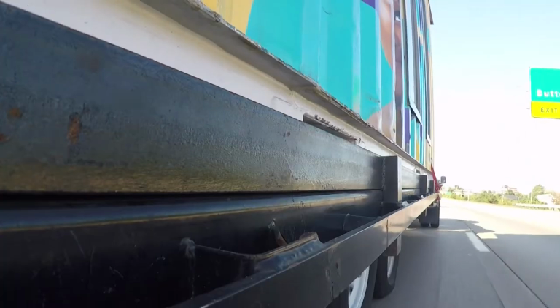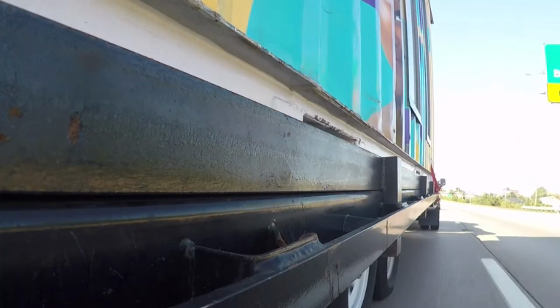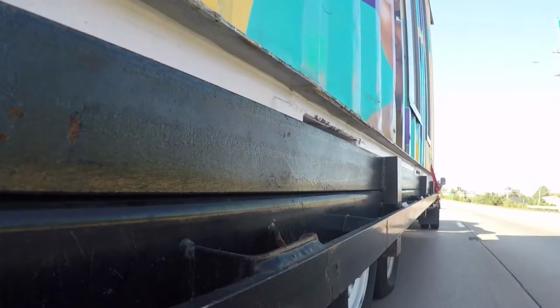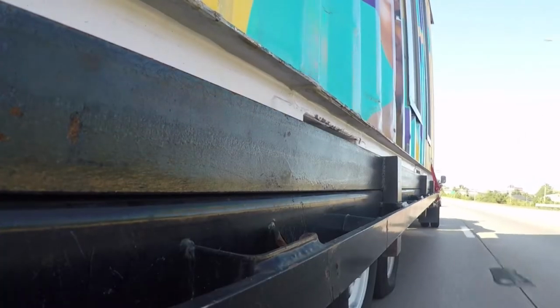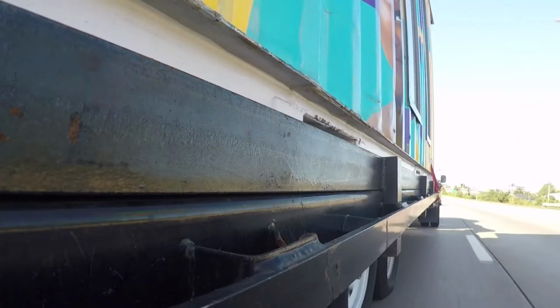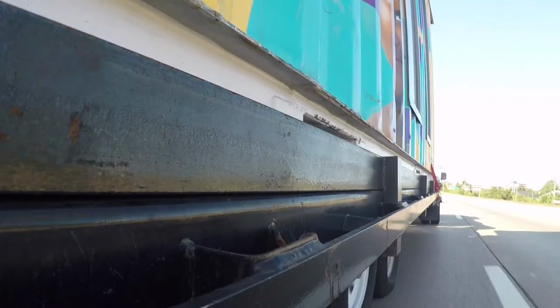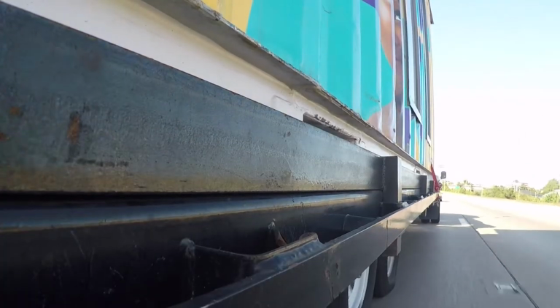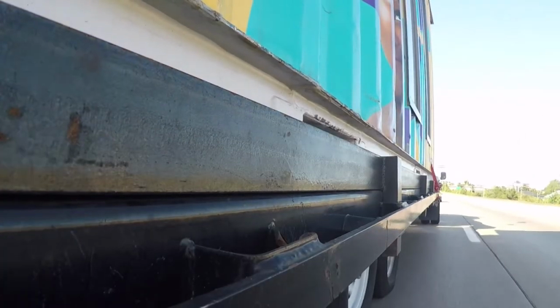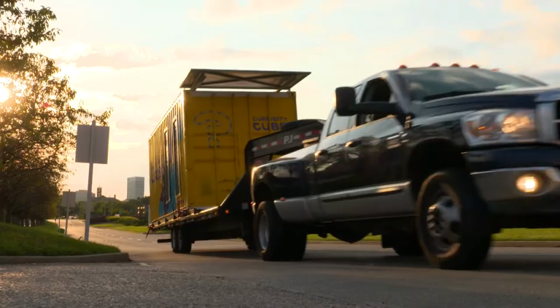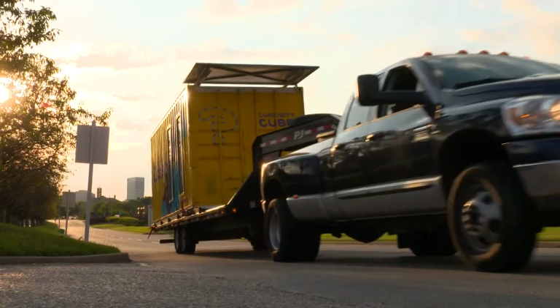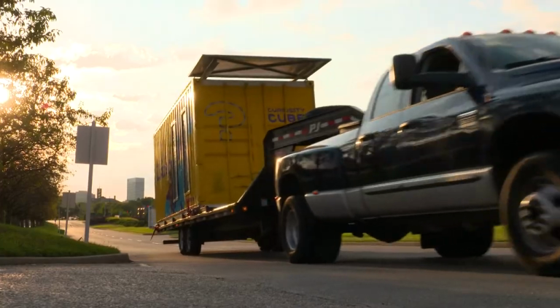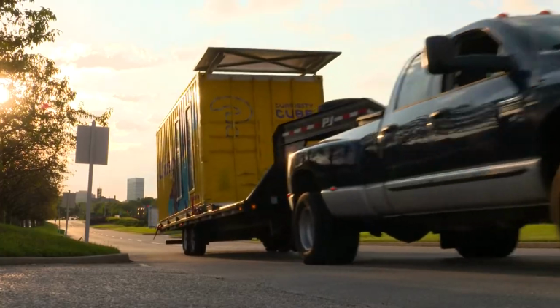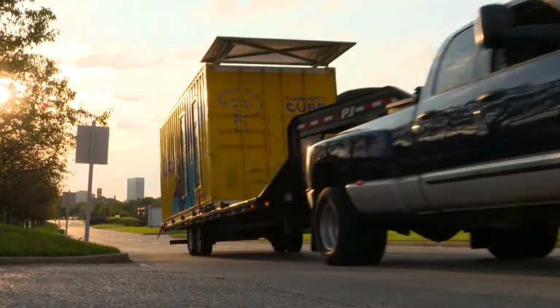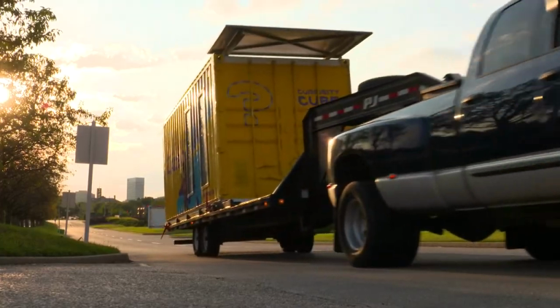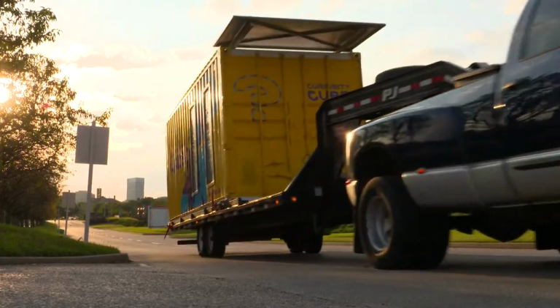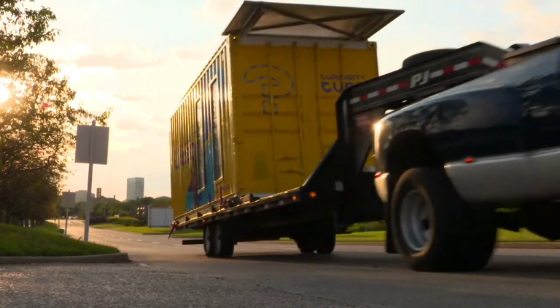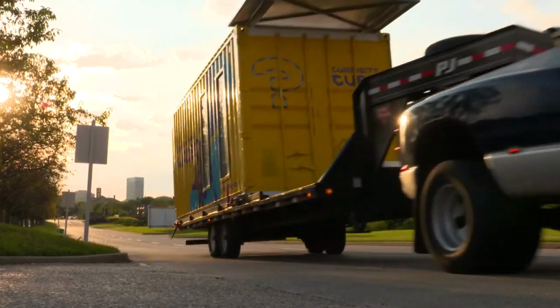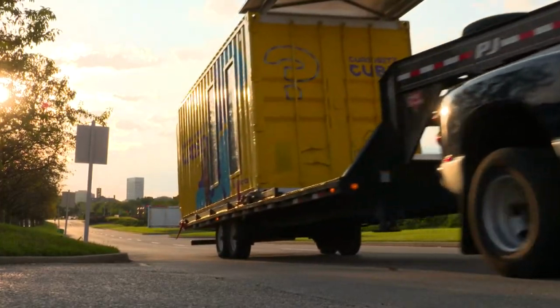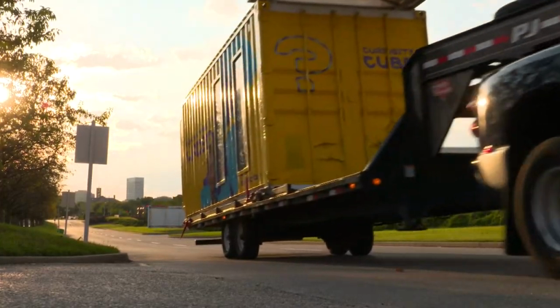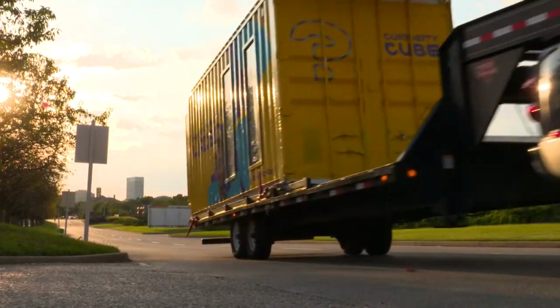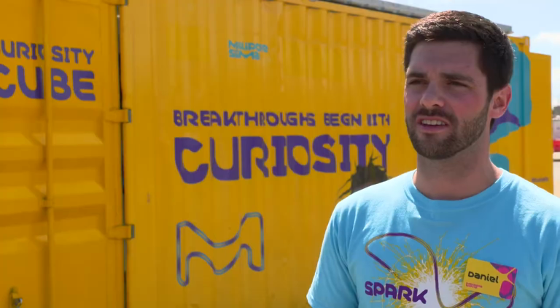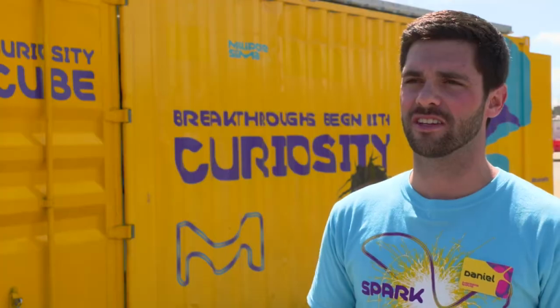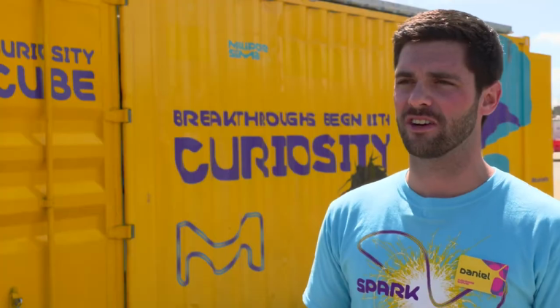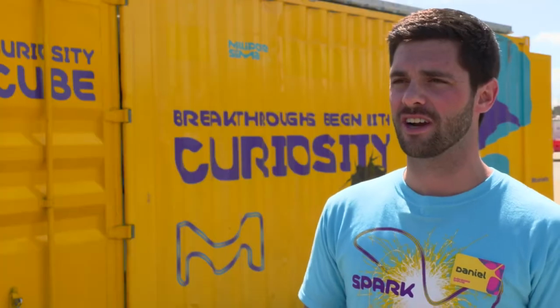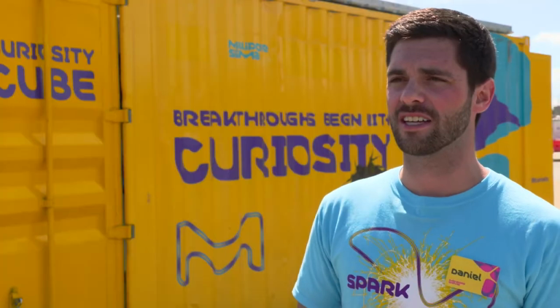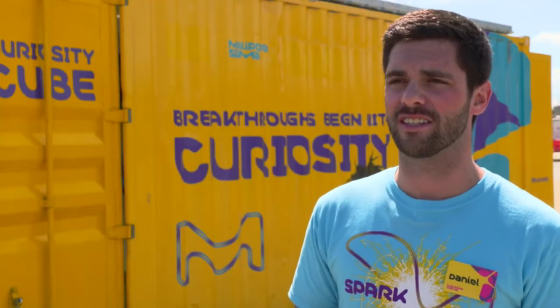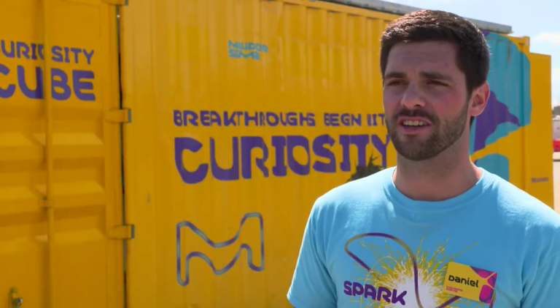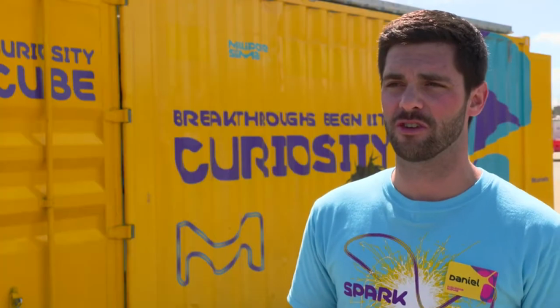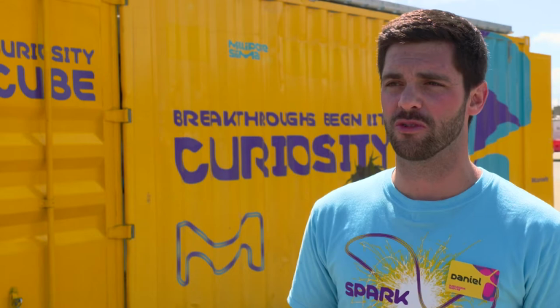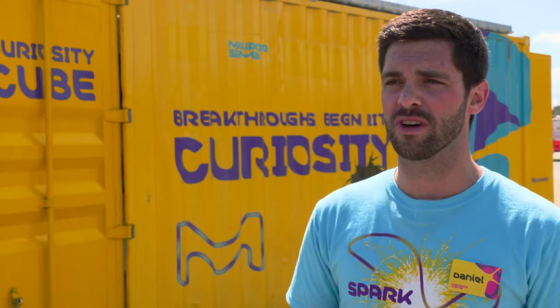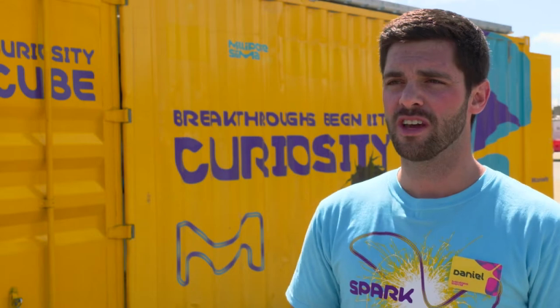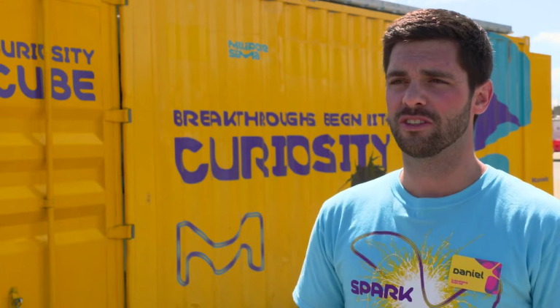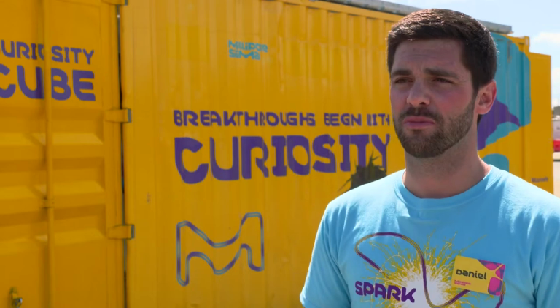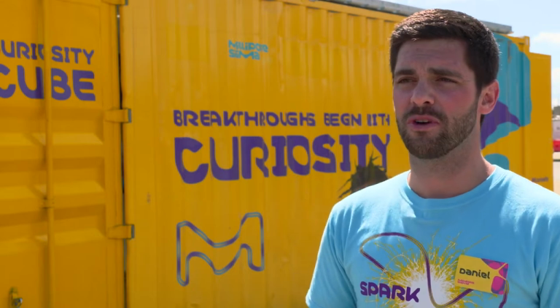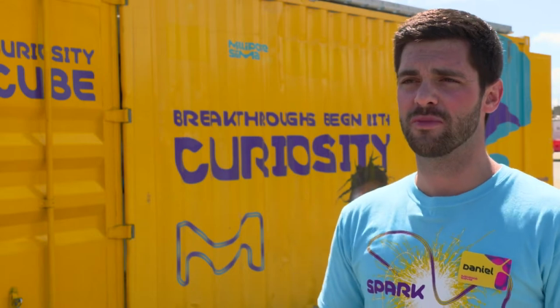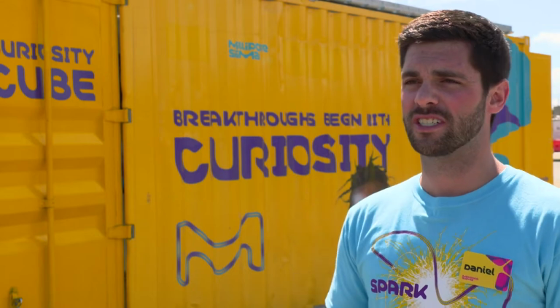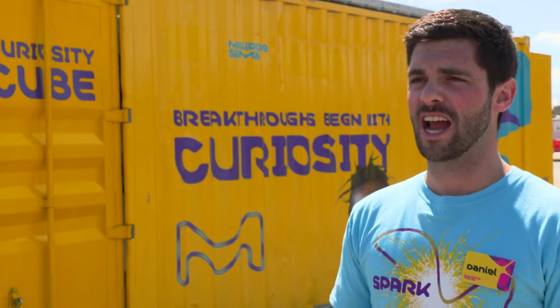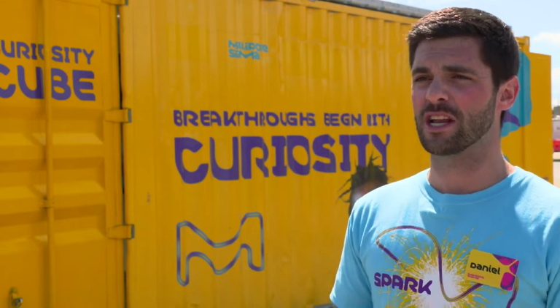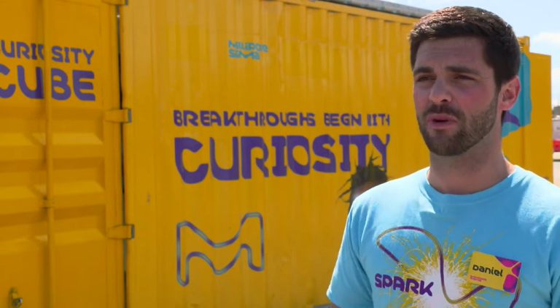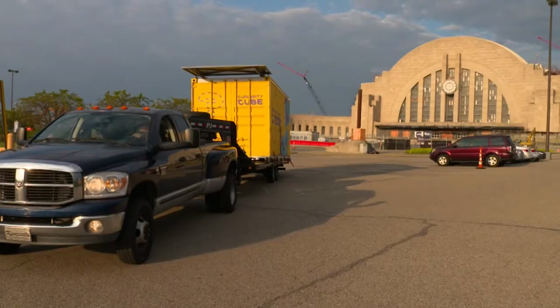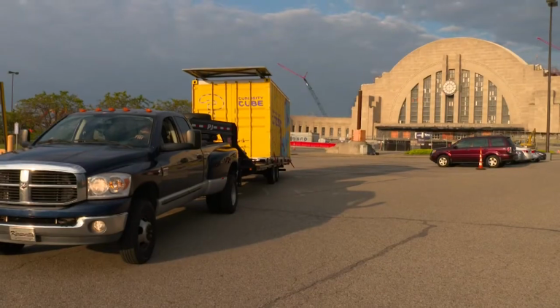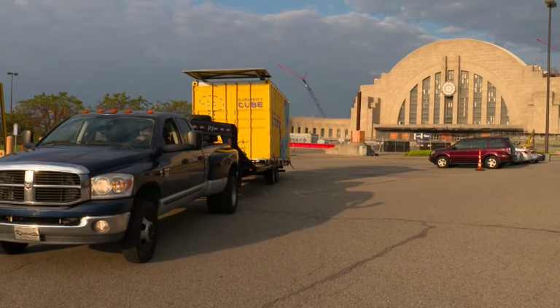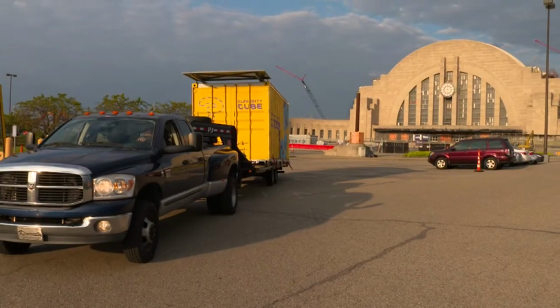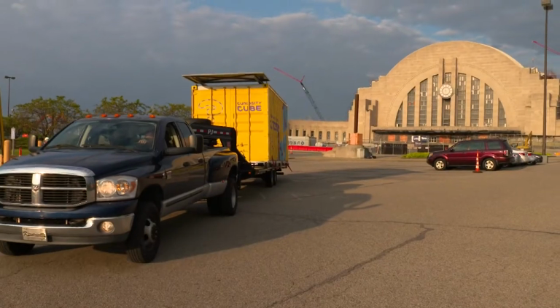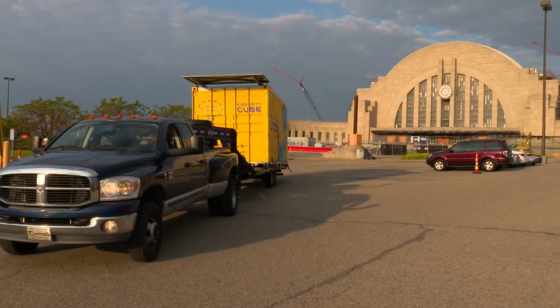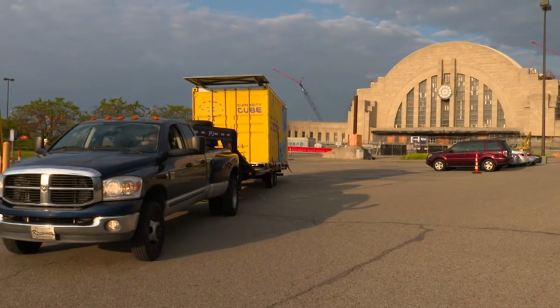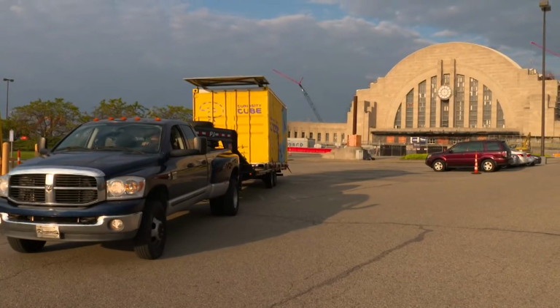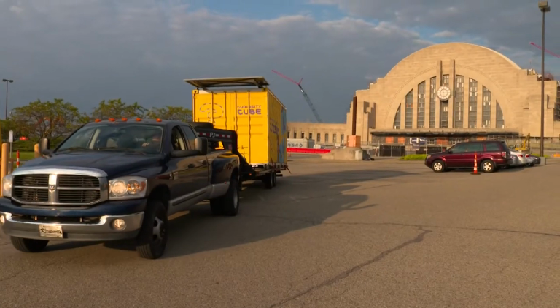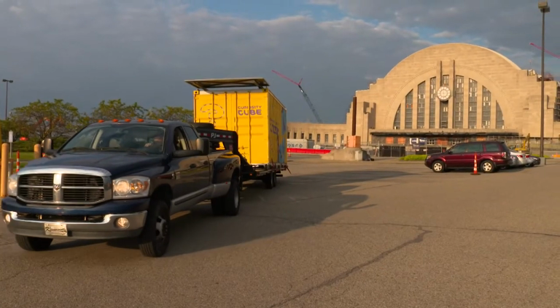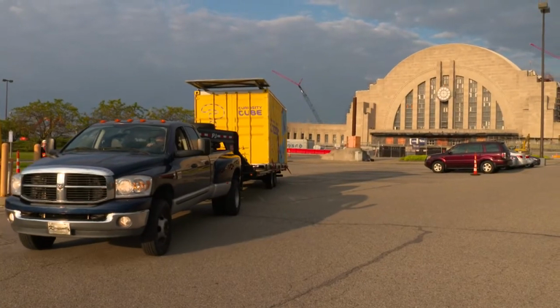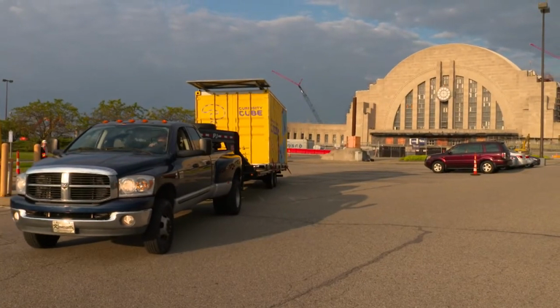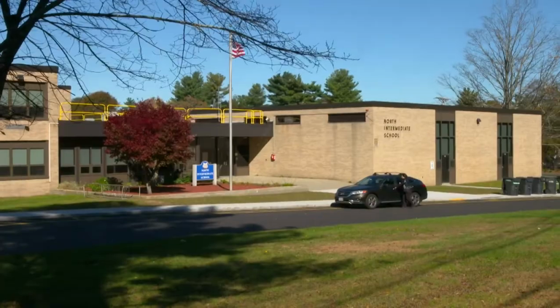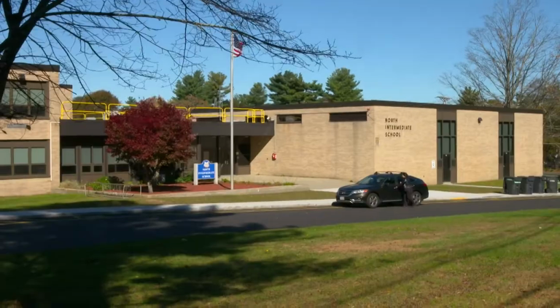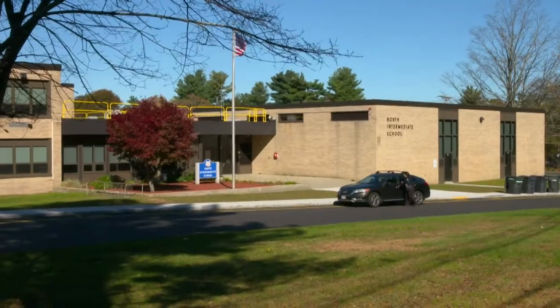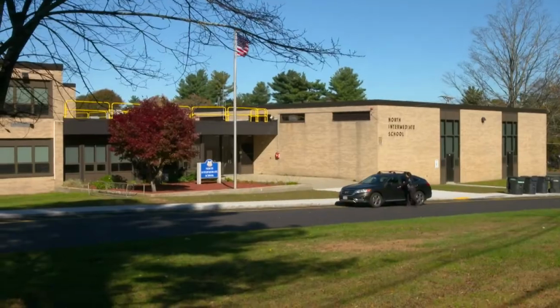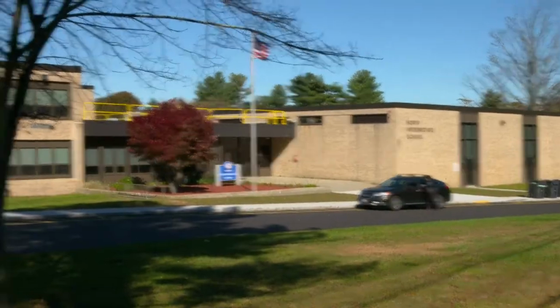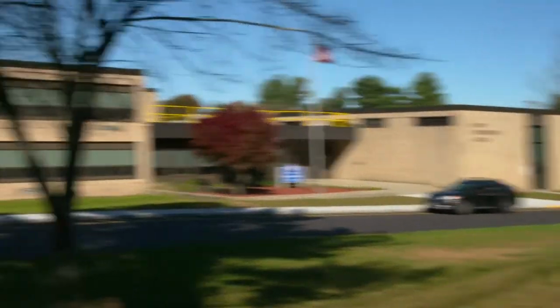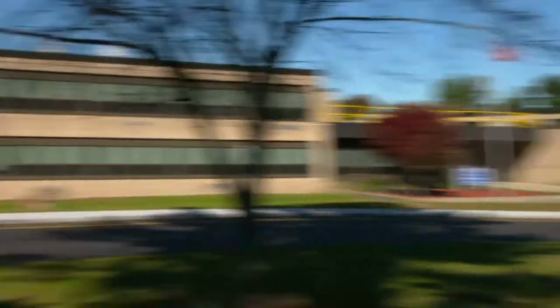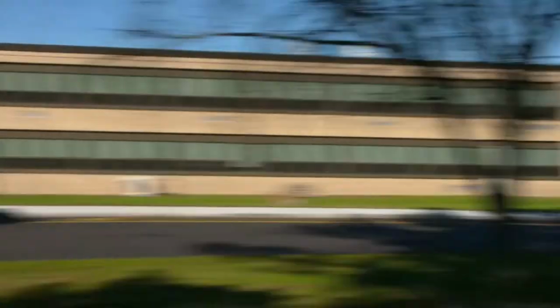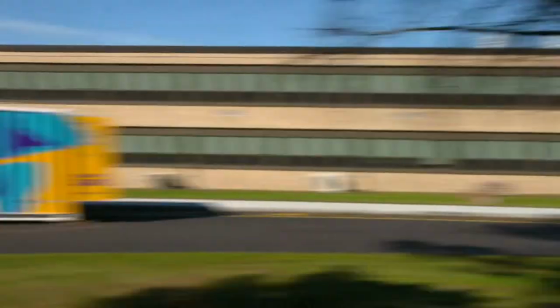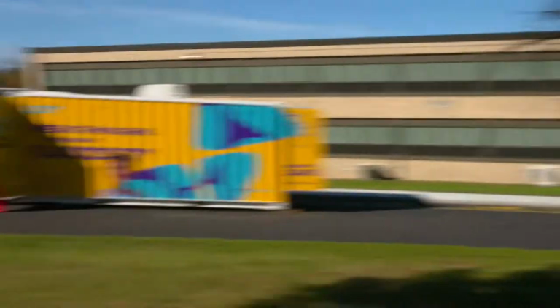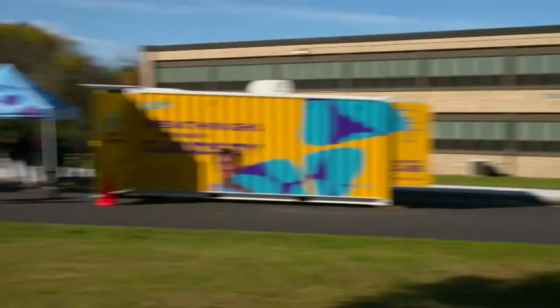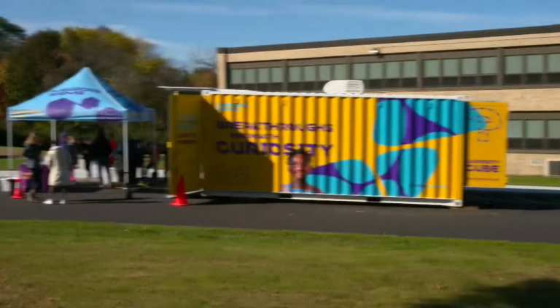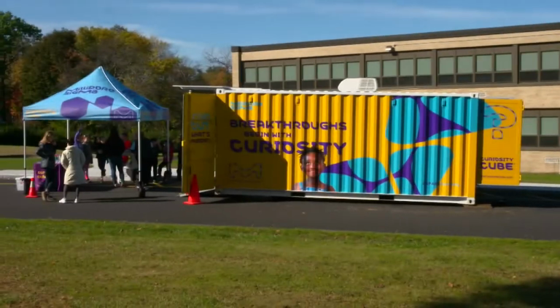The fact that it's a shipping container allows us to bring the Curiosity Cube to pretty much anywhere. We can go to science museums, we can go to schools.